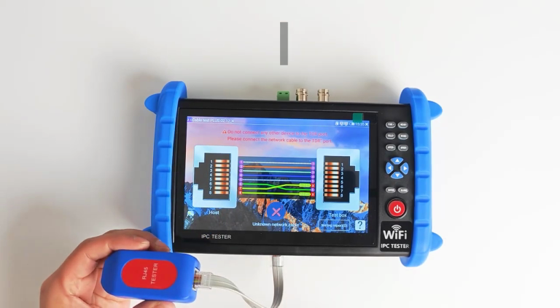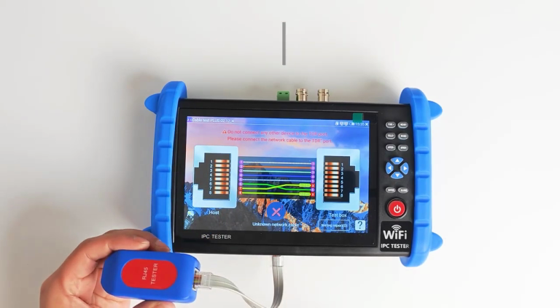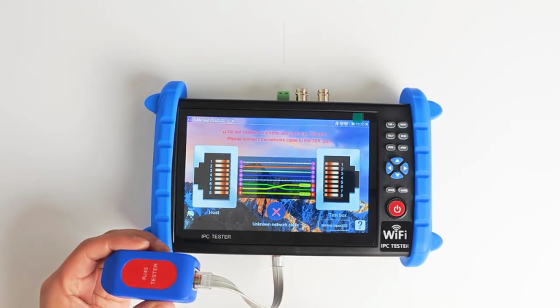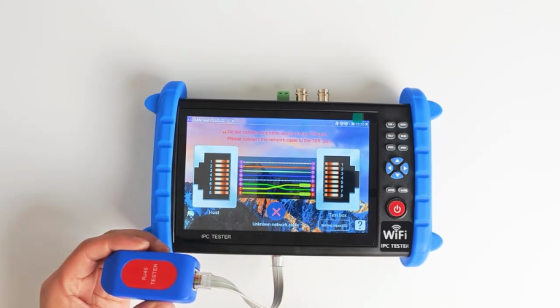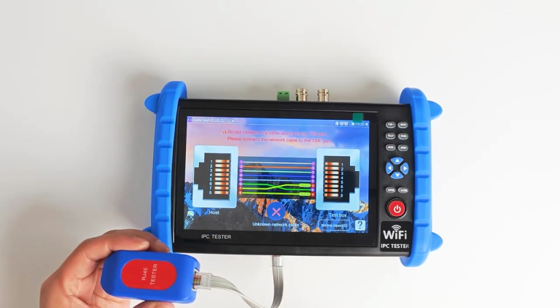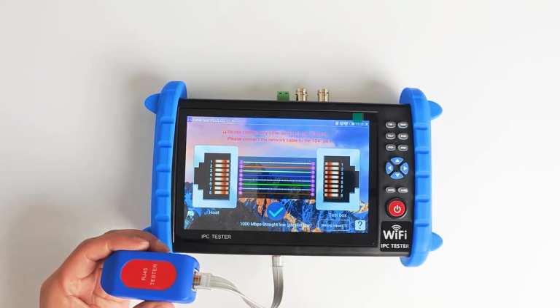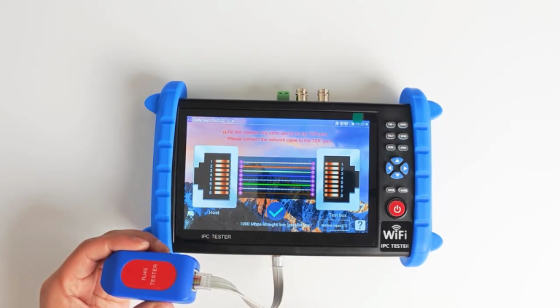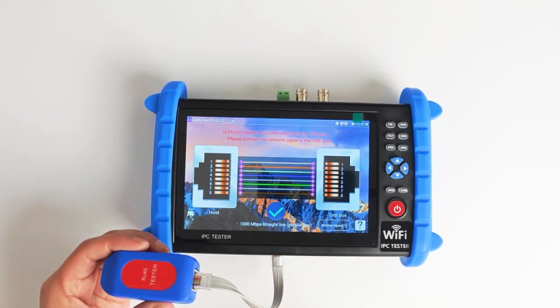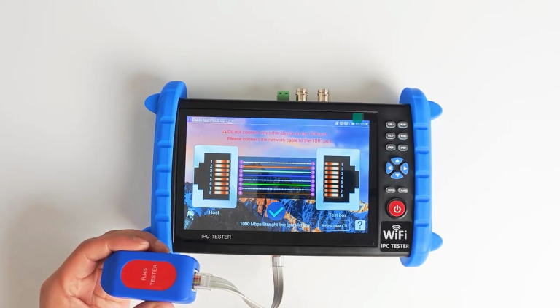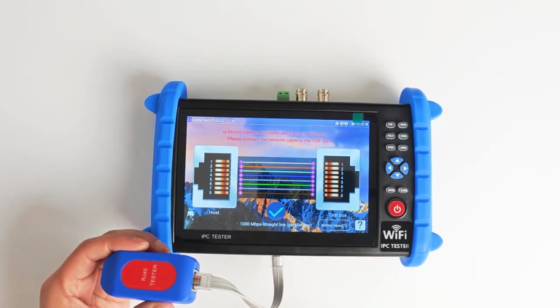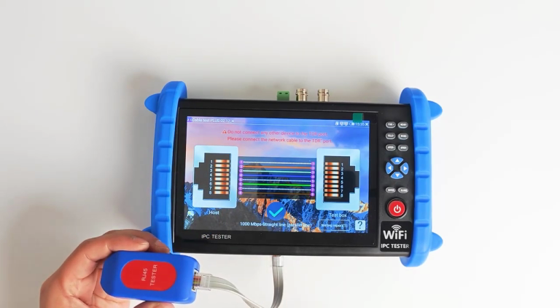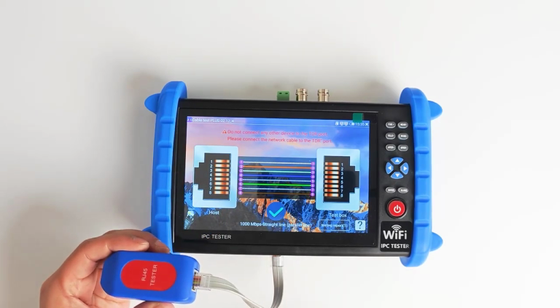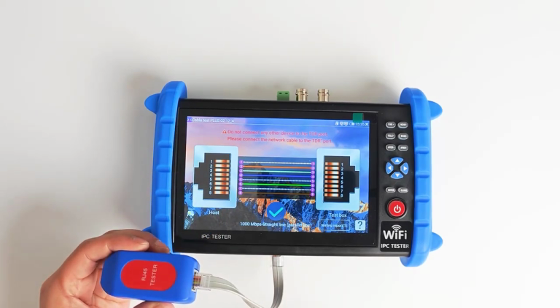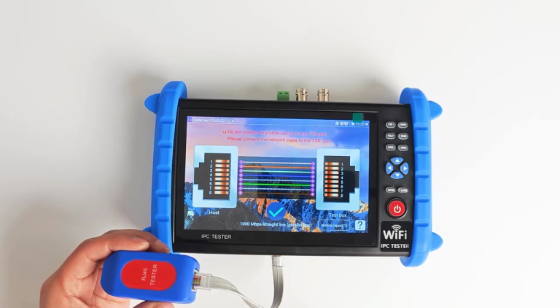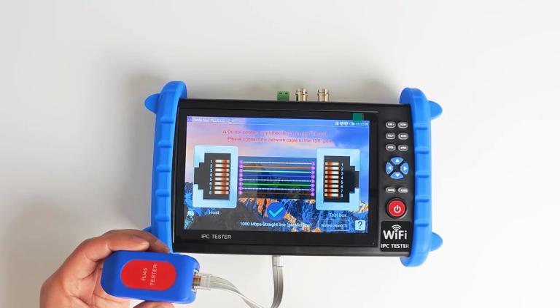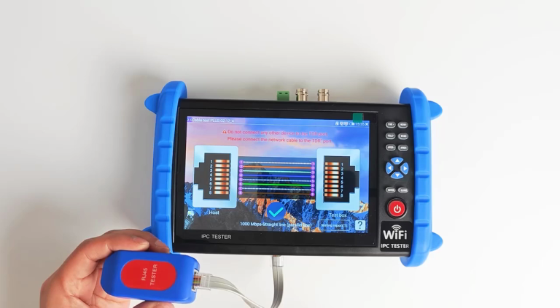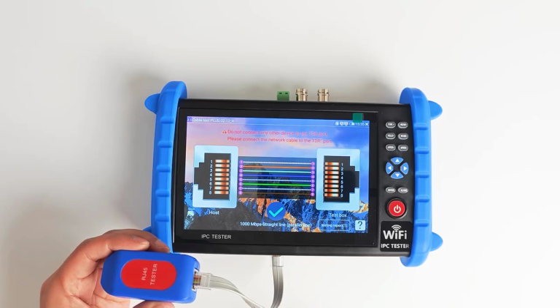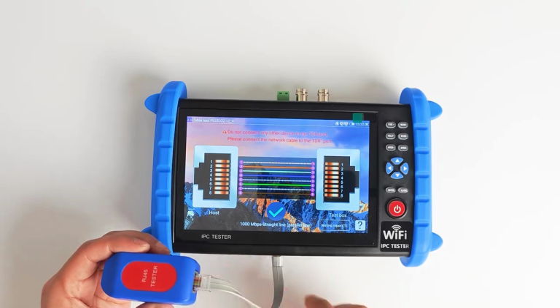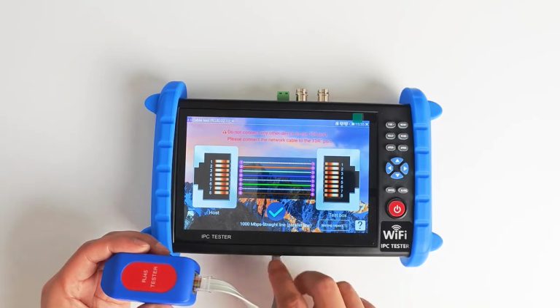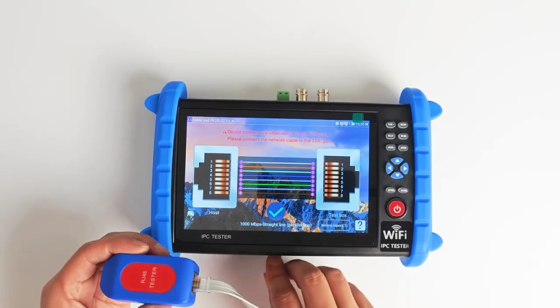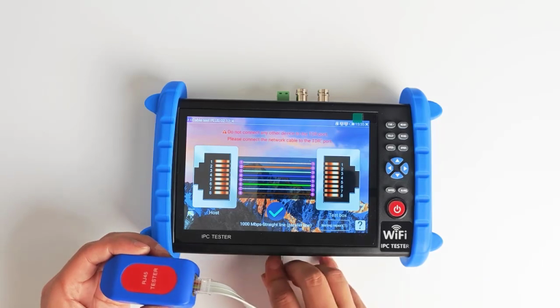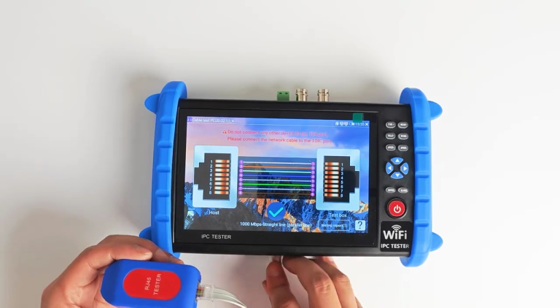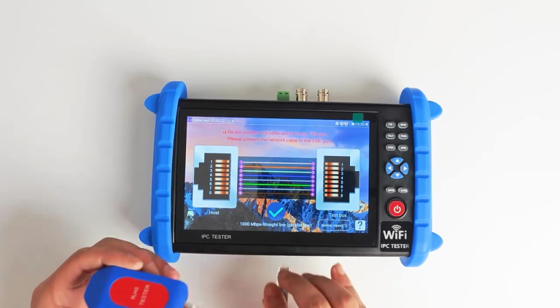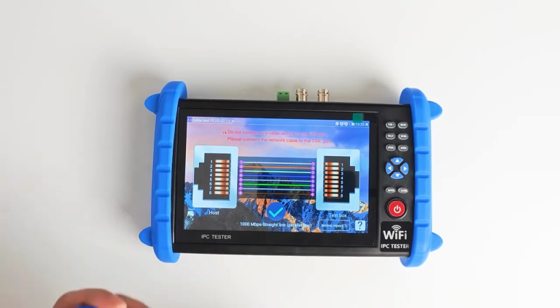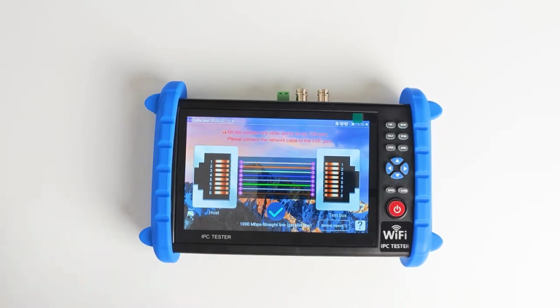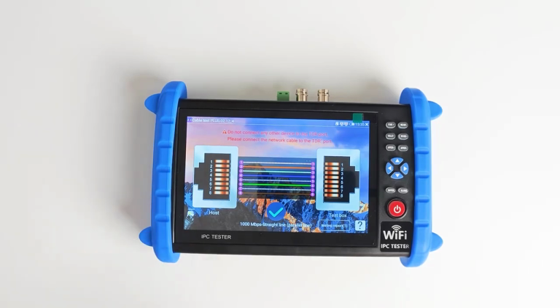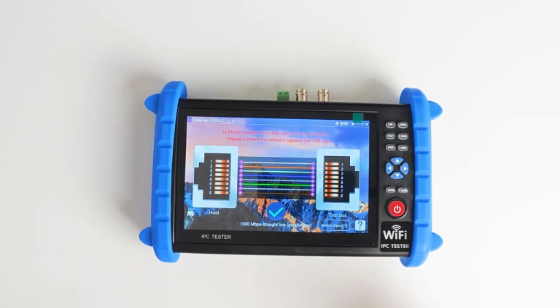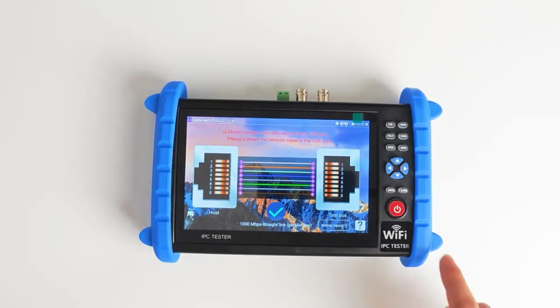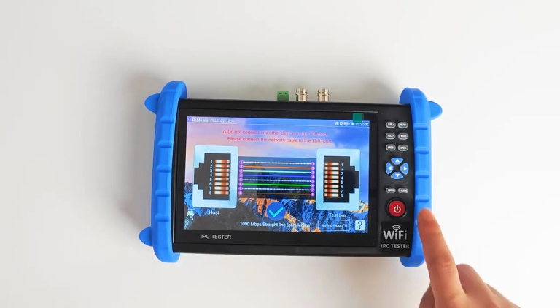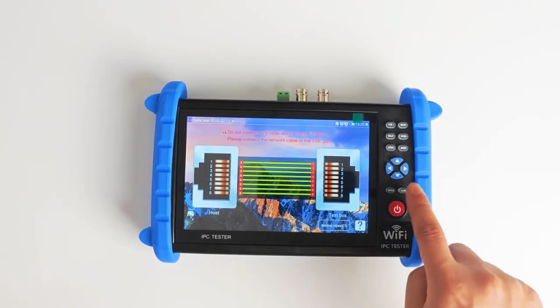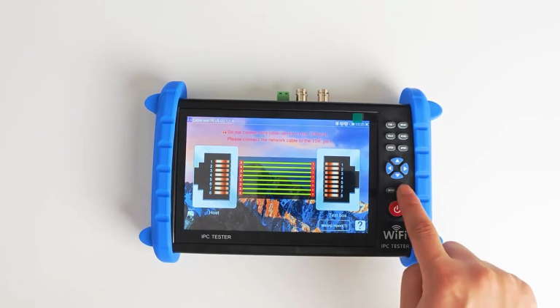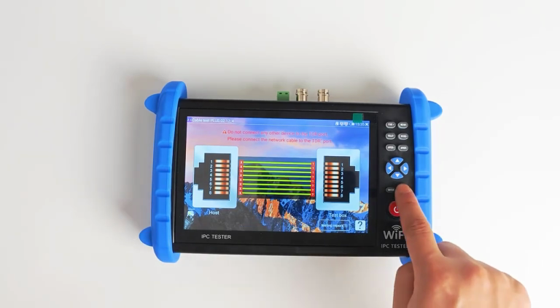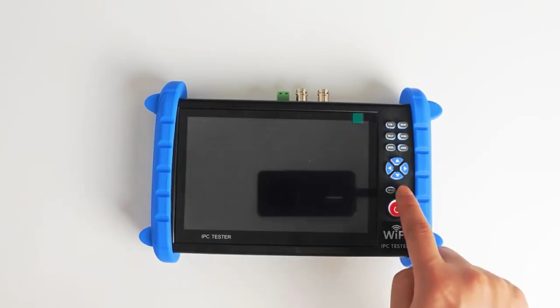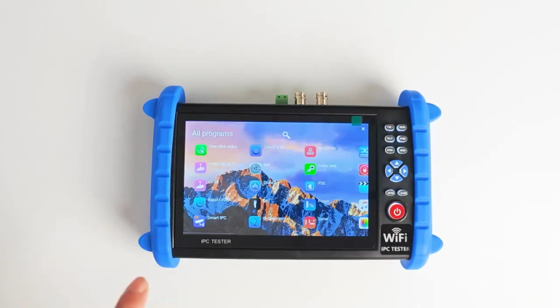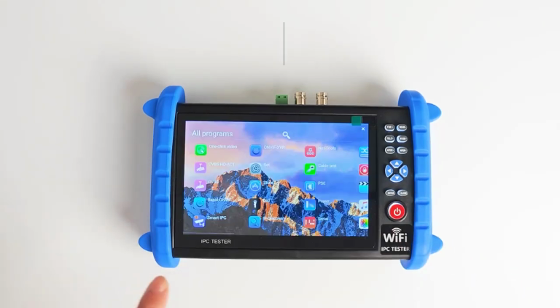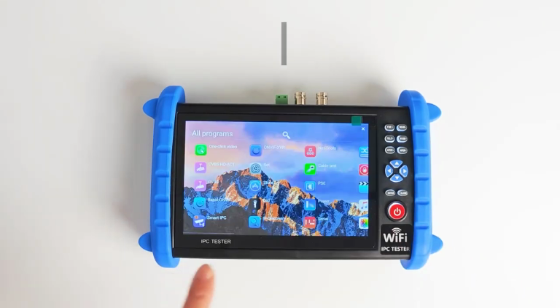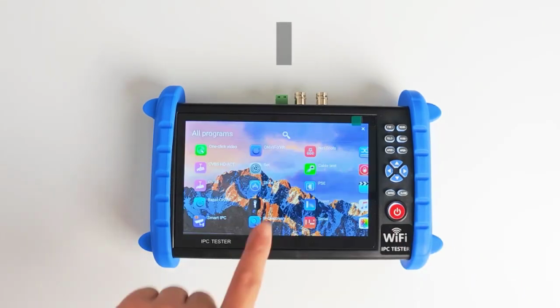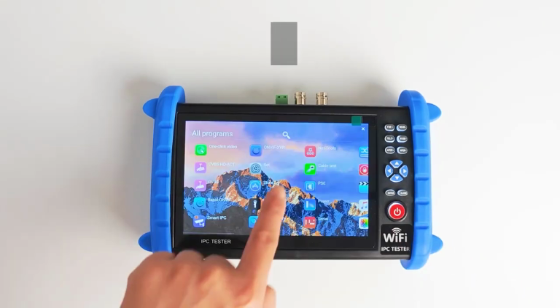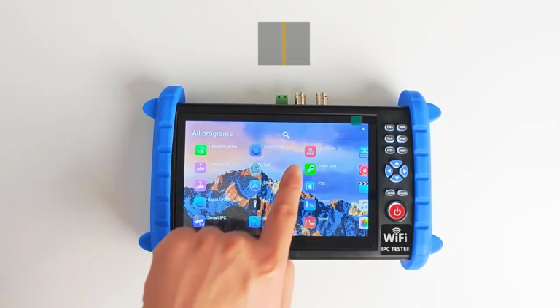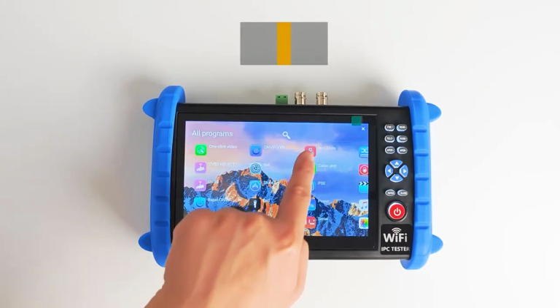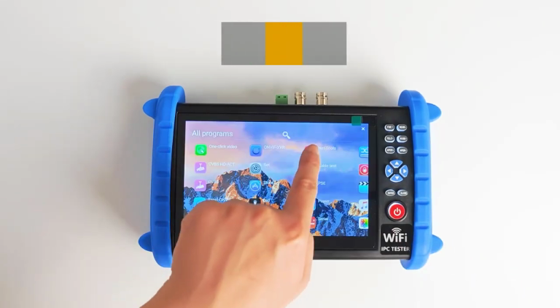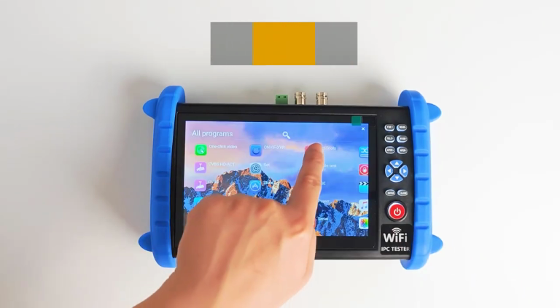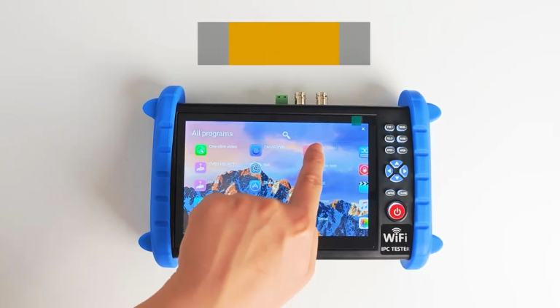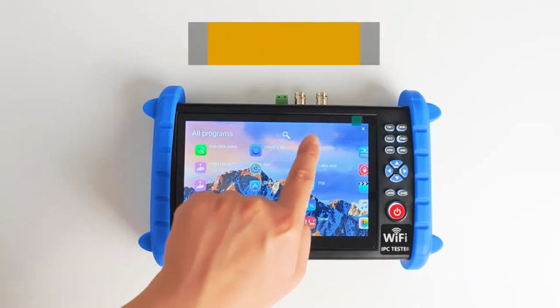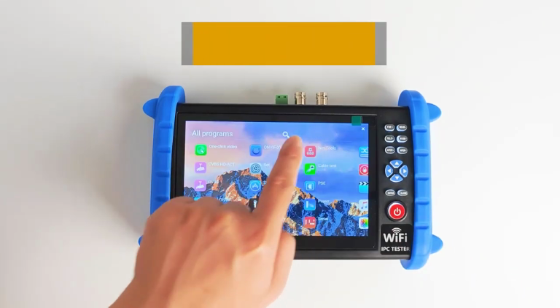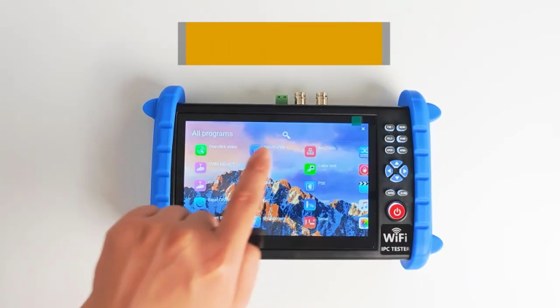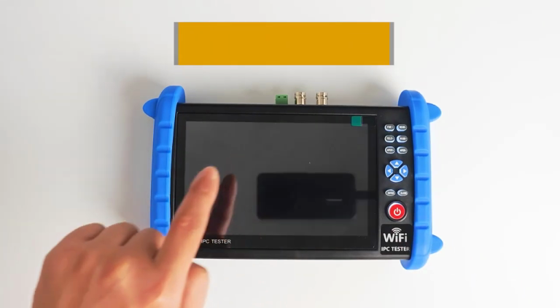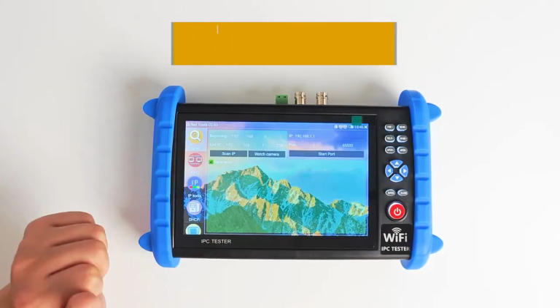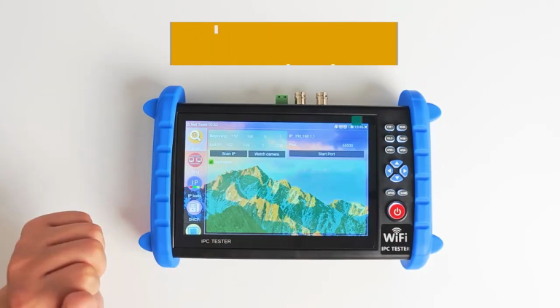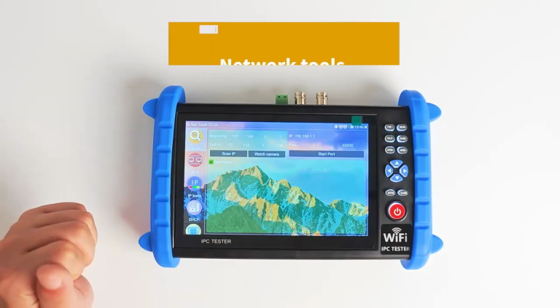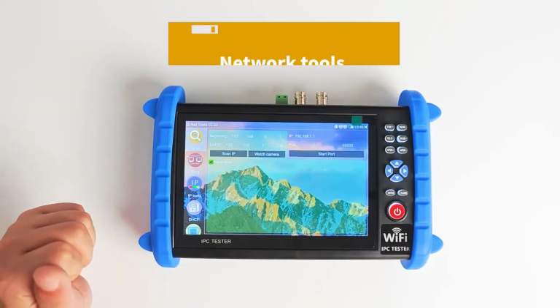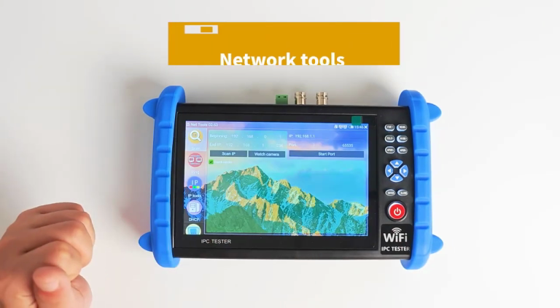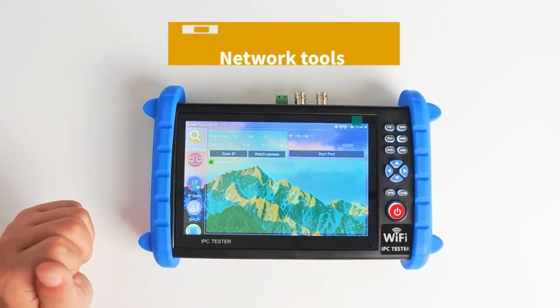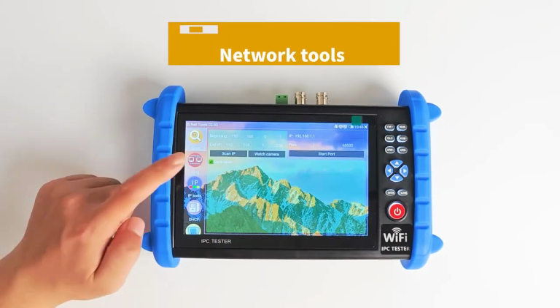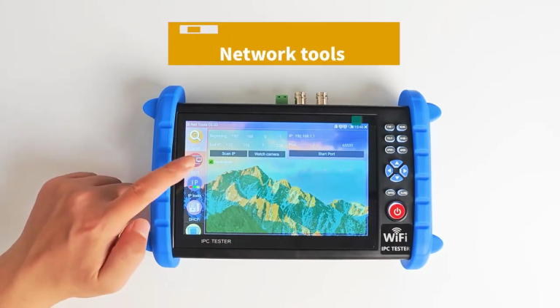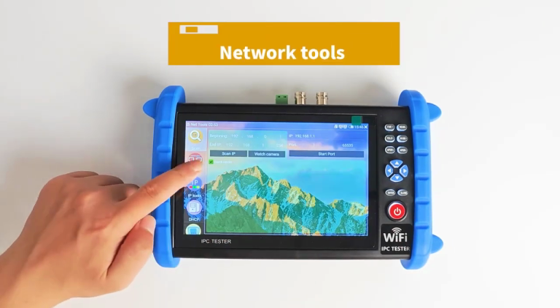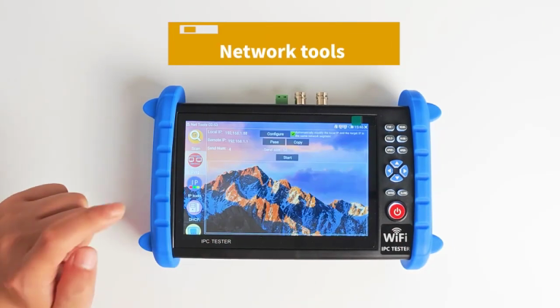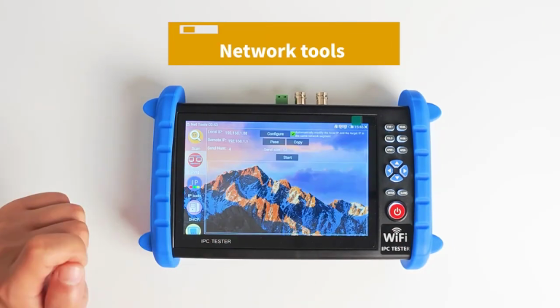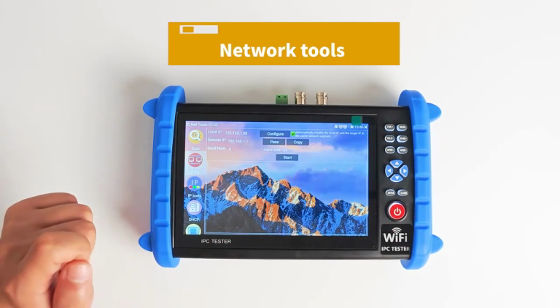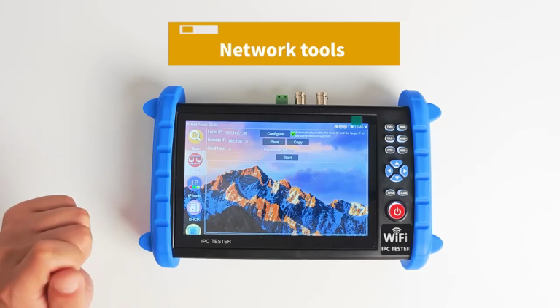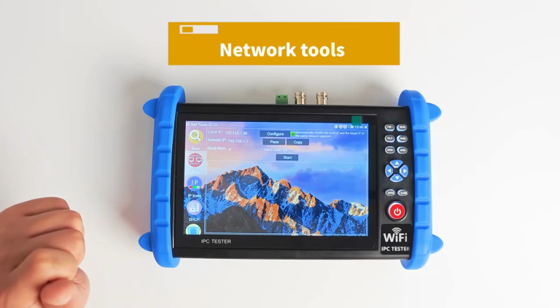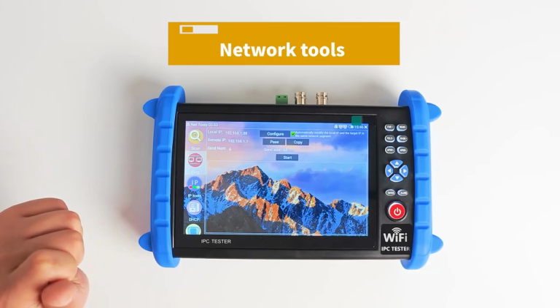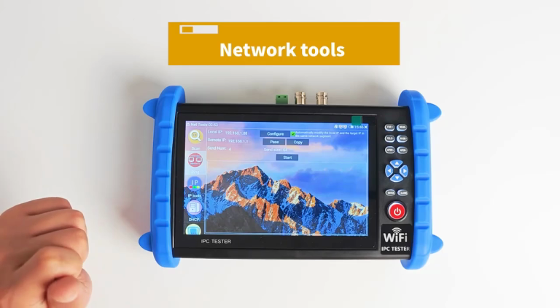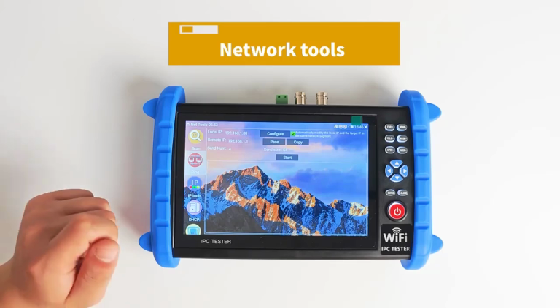PTZ Control: supports Pelco D/P, Samsung, Panasonic, etc., more than 30 protocols.